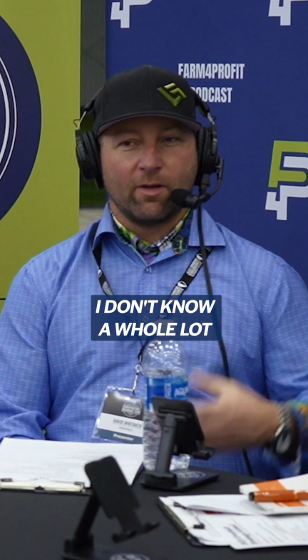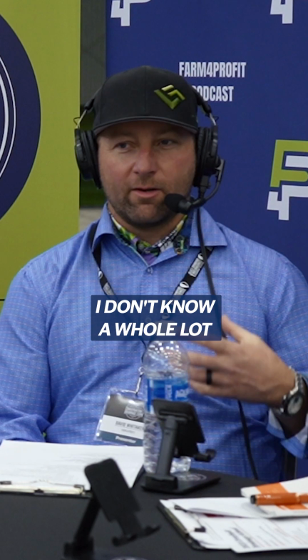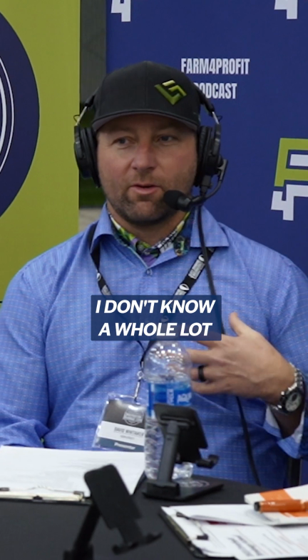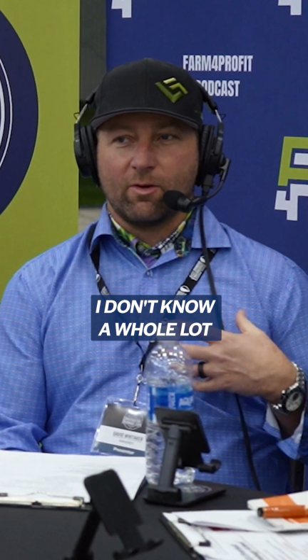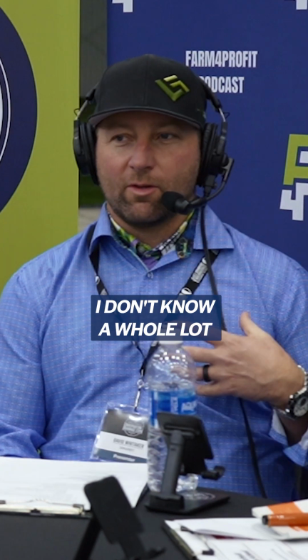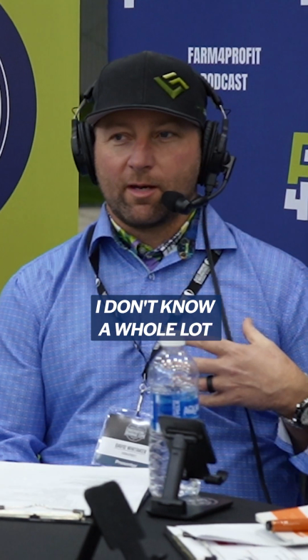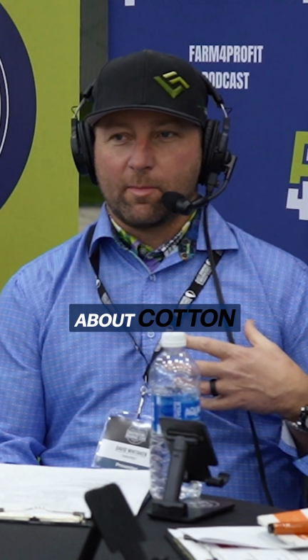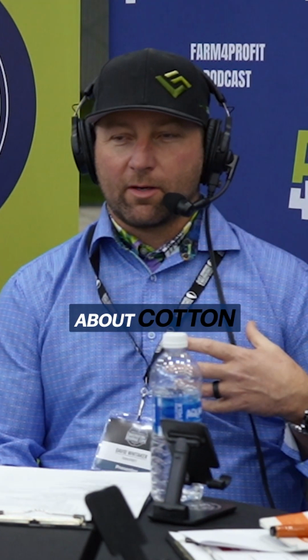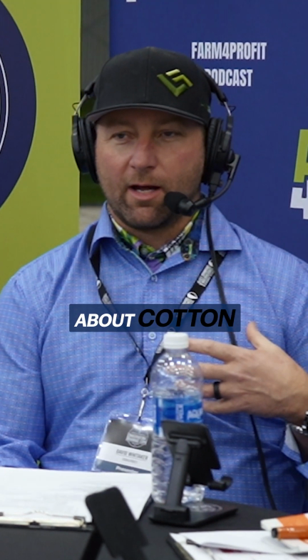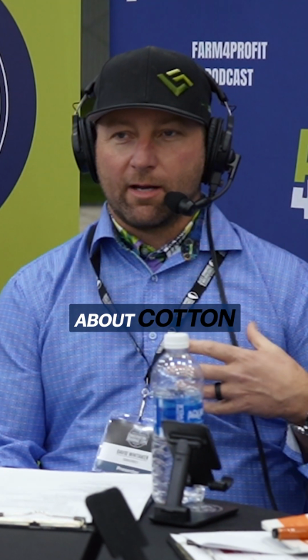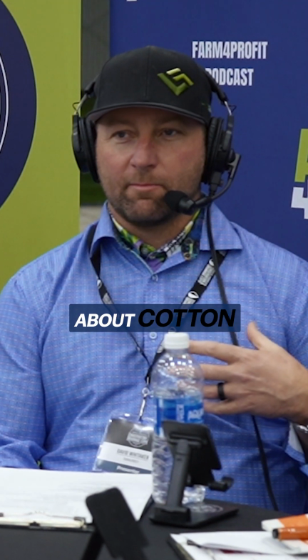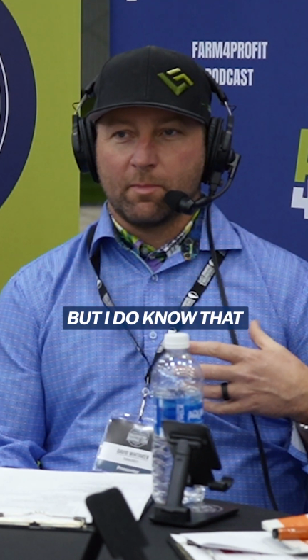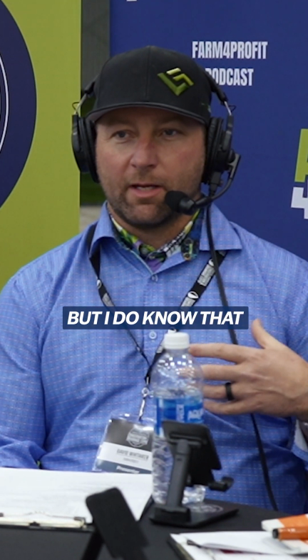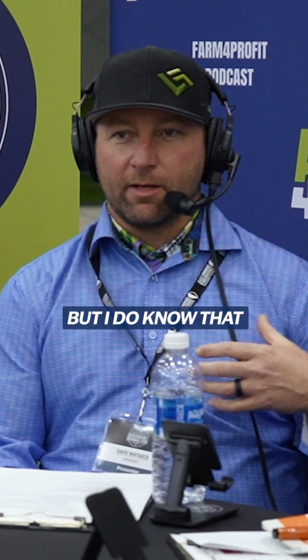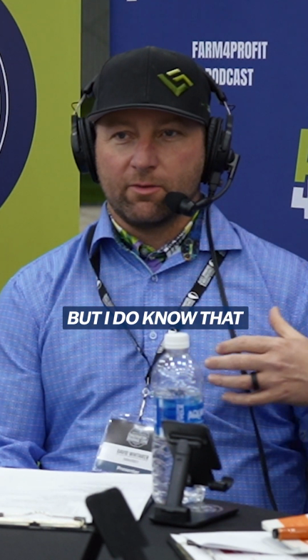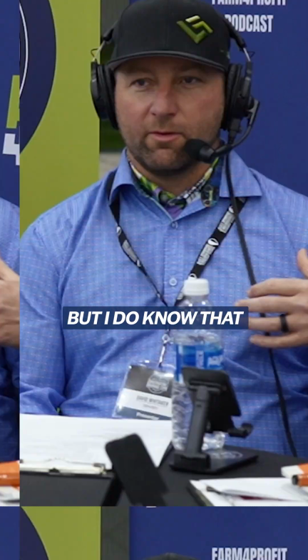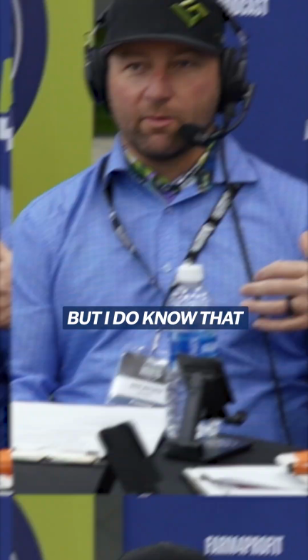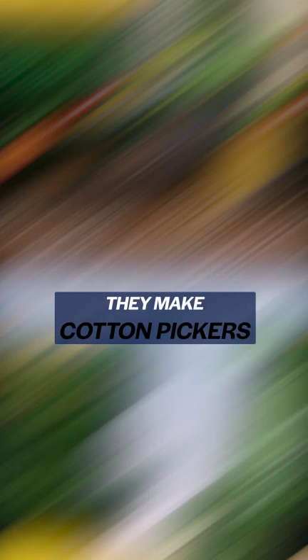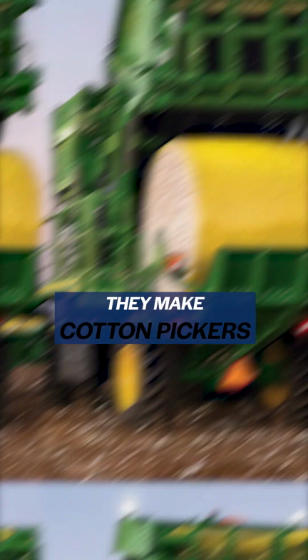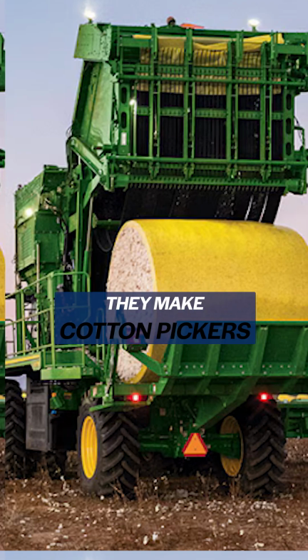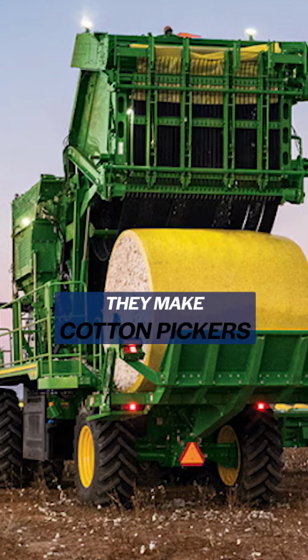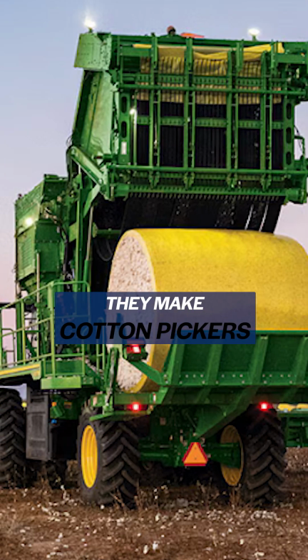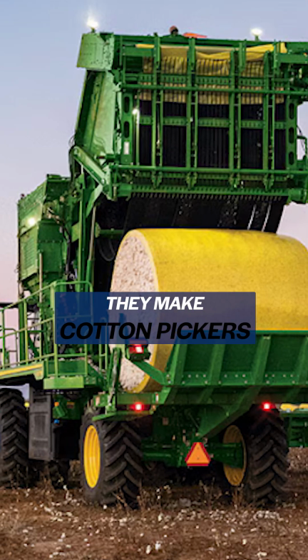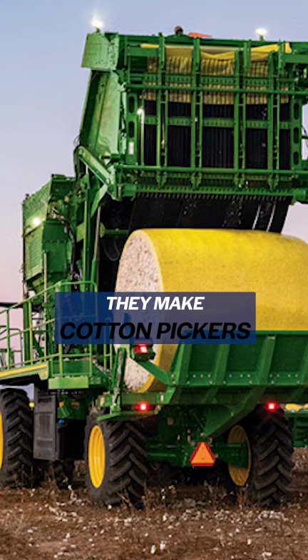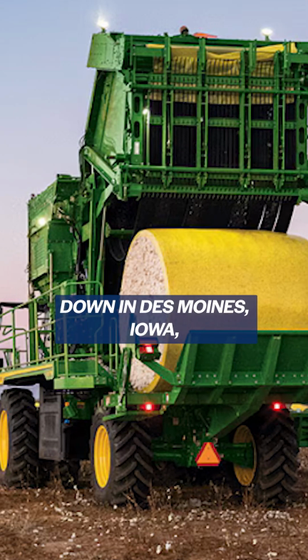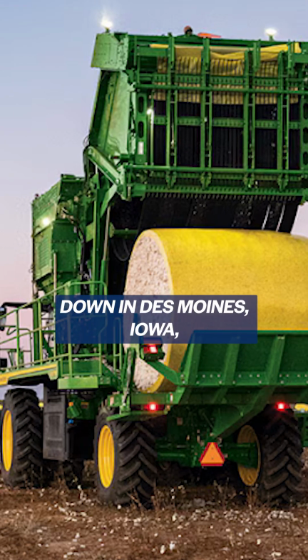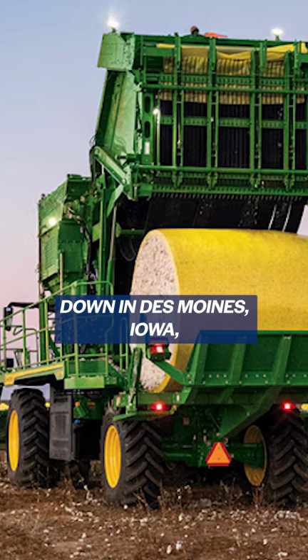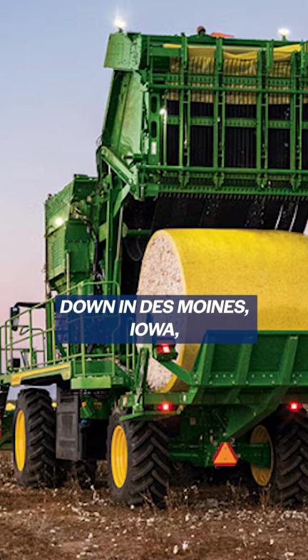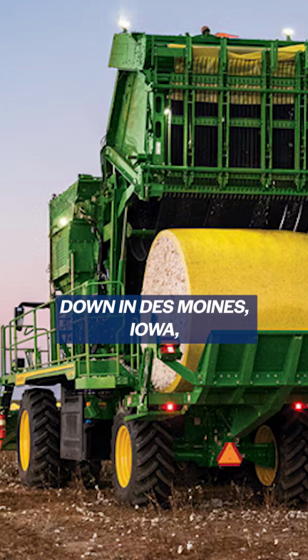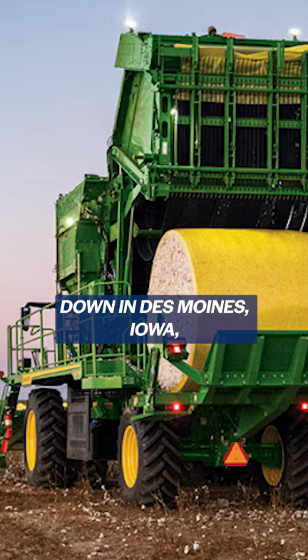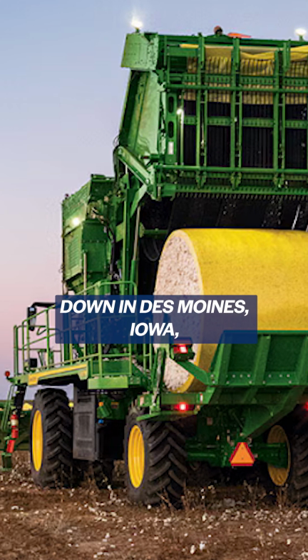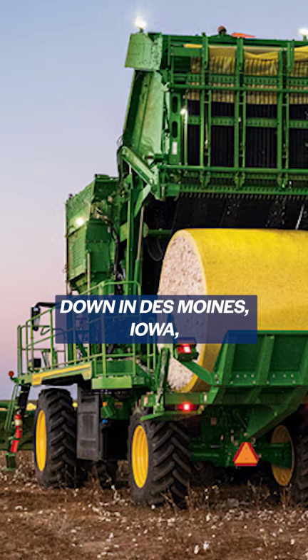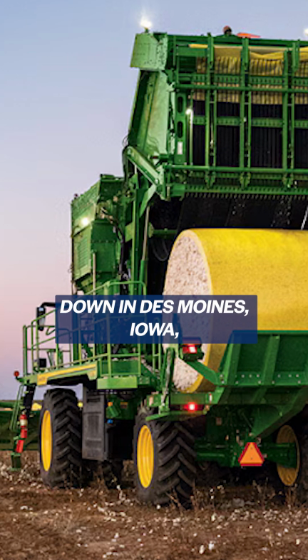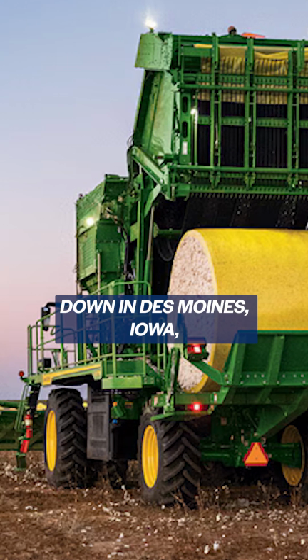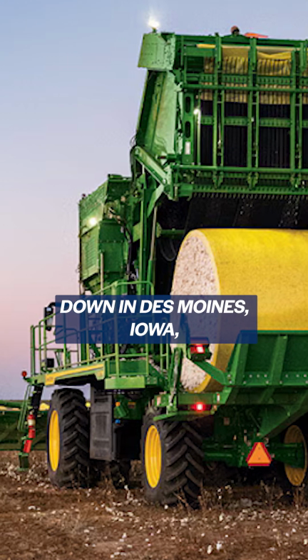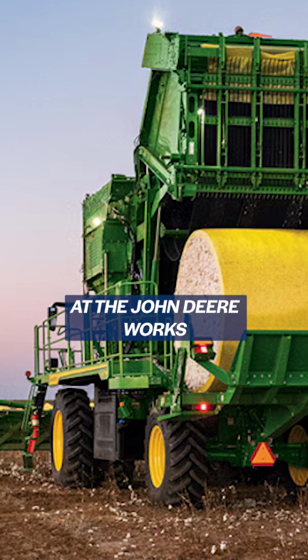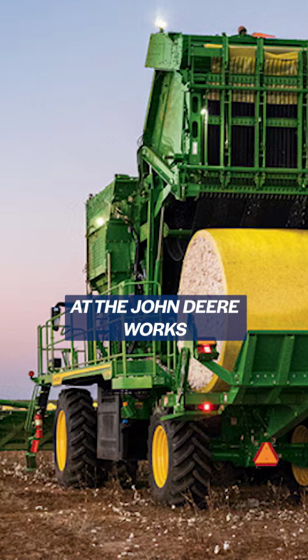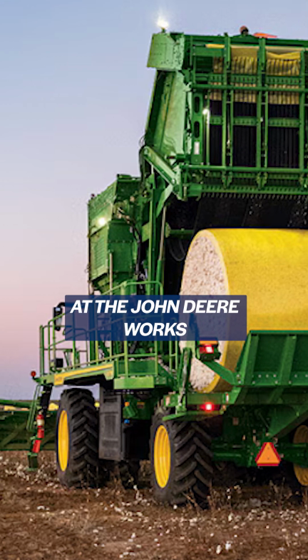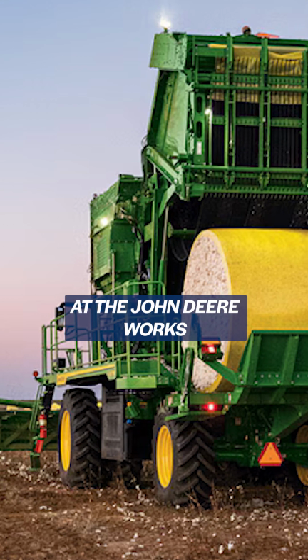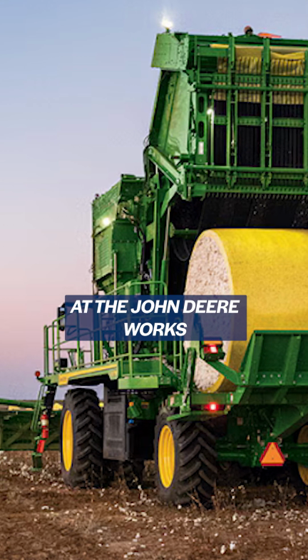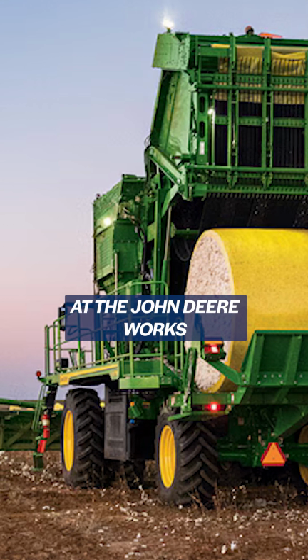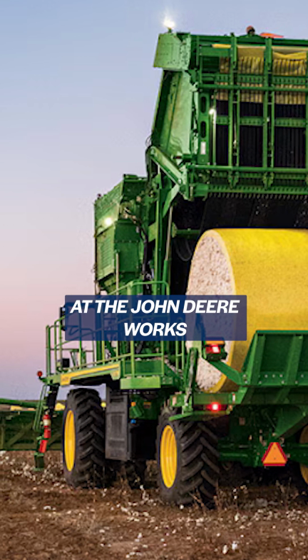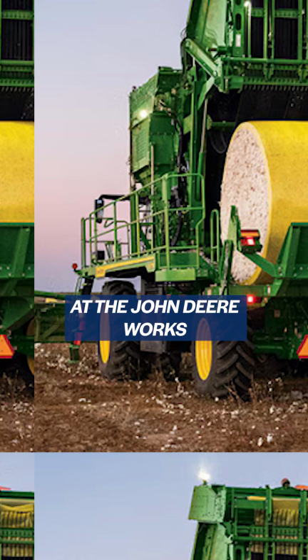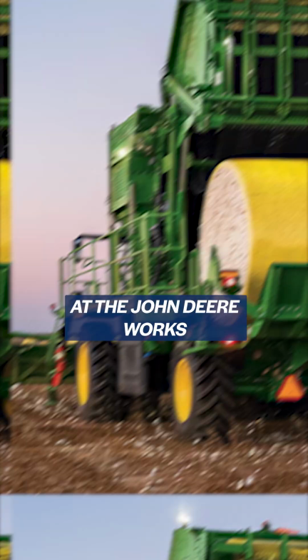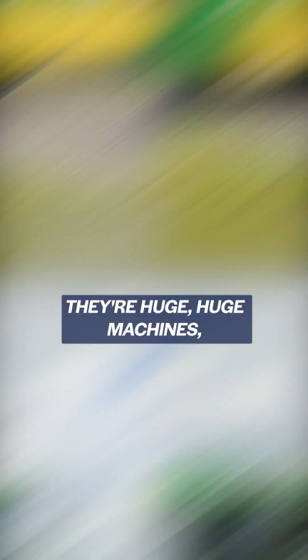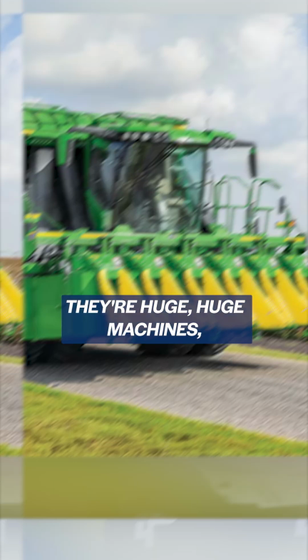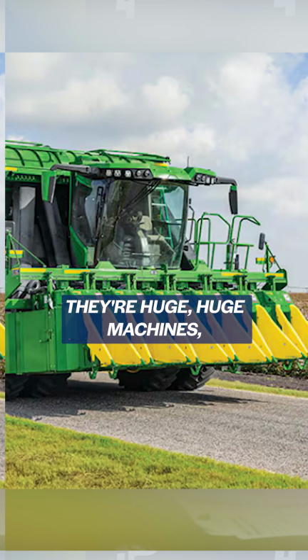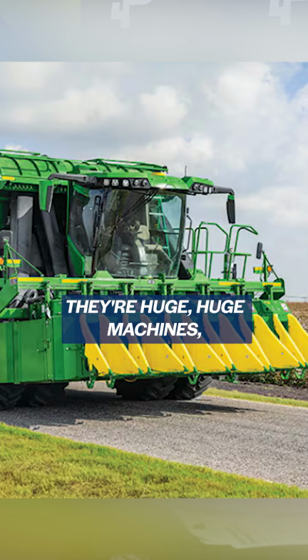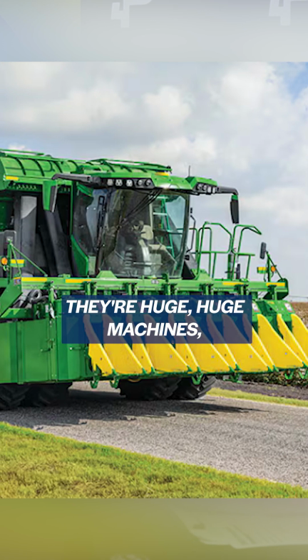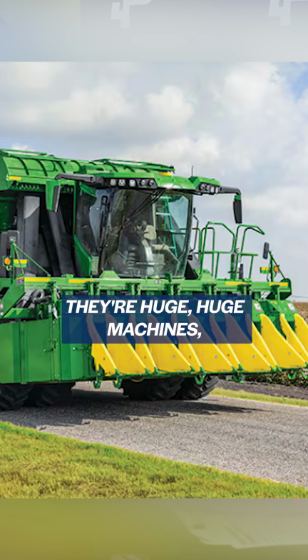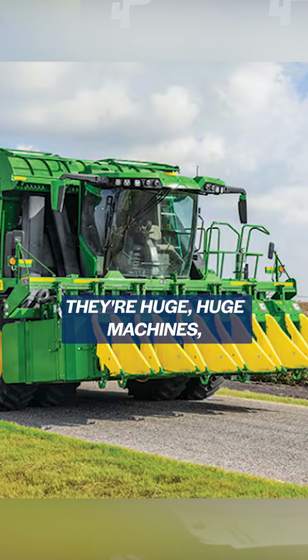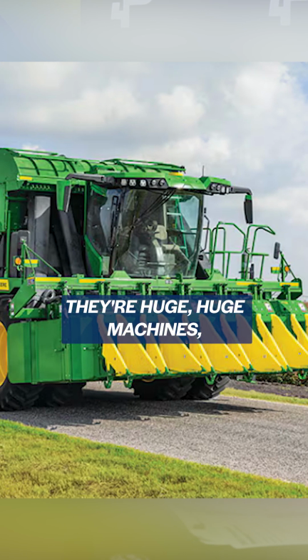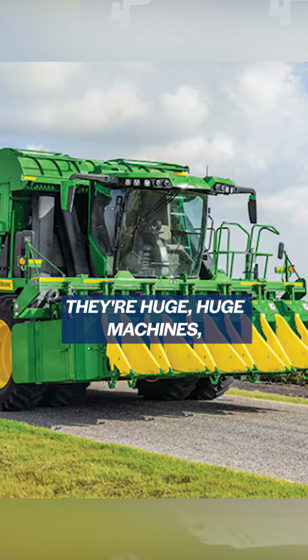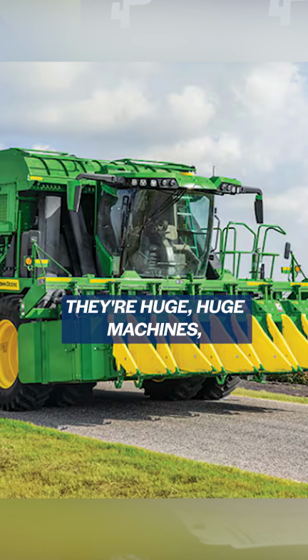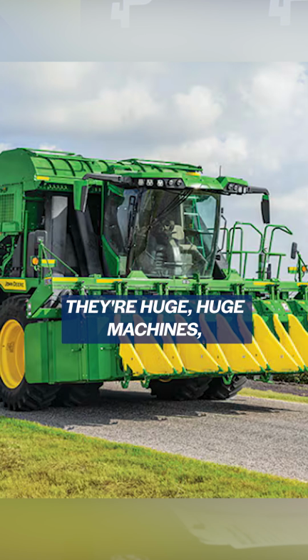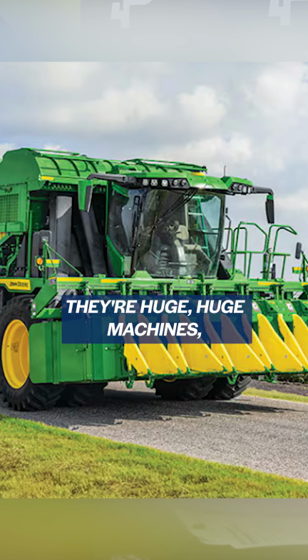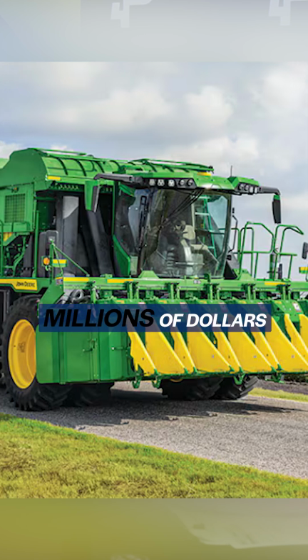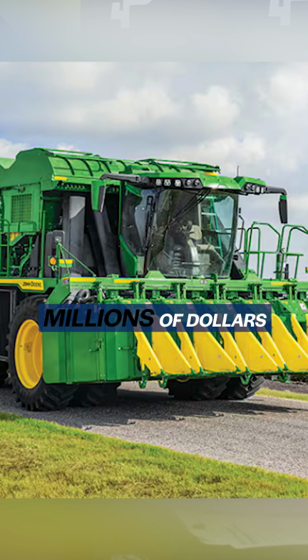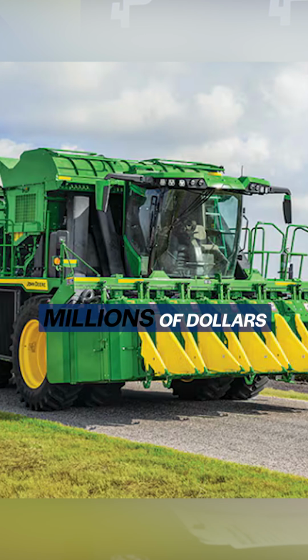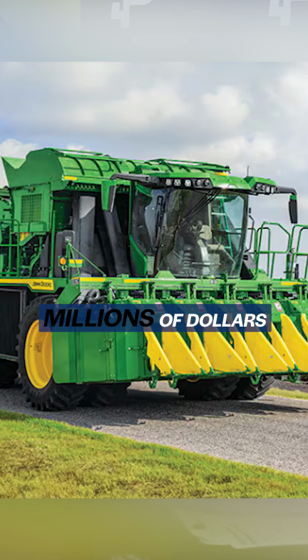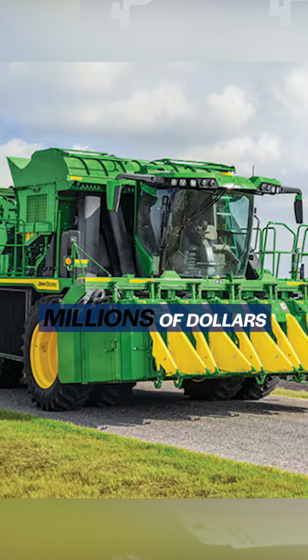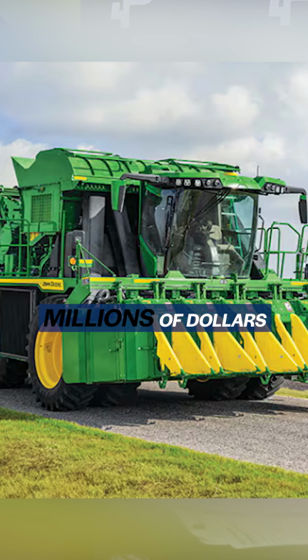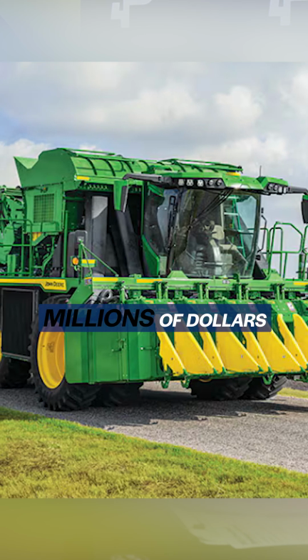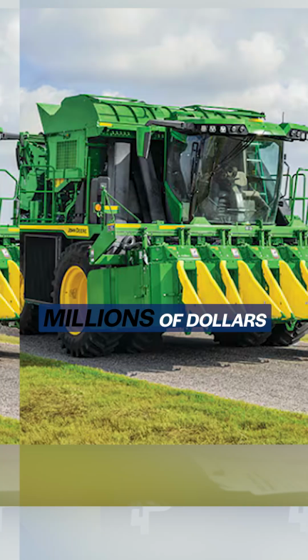I don't know a whole lot about cotton, but I do know that they make cotton pickers down in Des Moines, Iowa at the John Deere Works there. Huge, huge machines — millions of dollars.